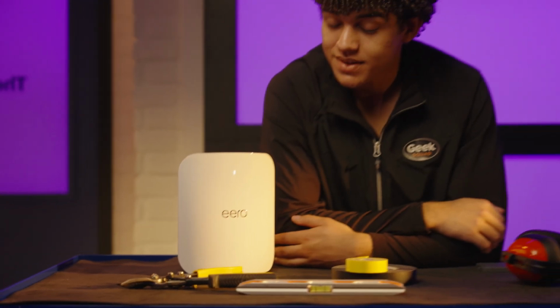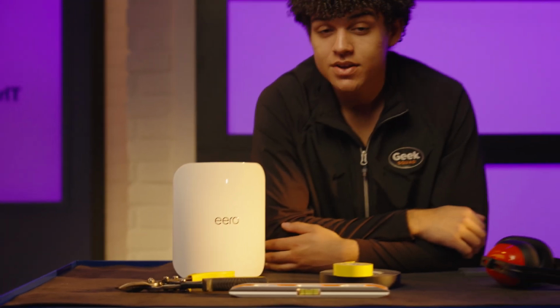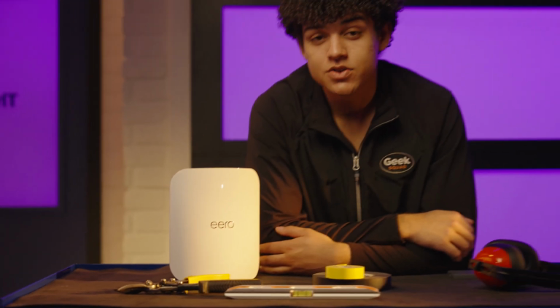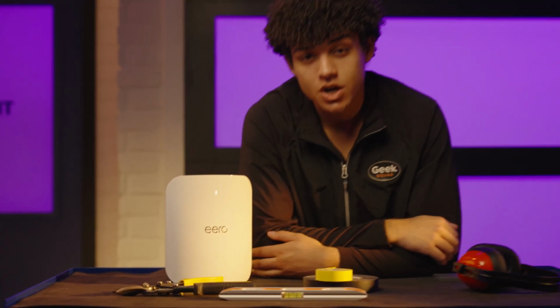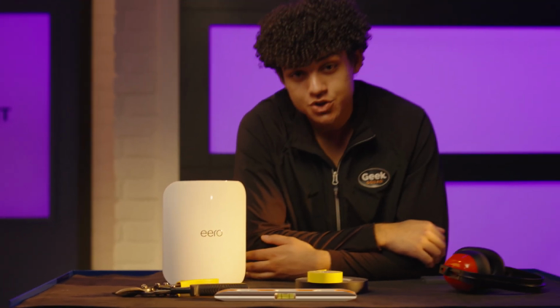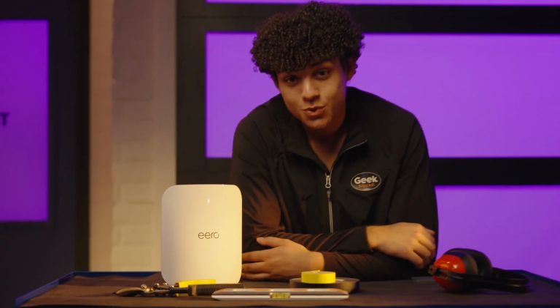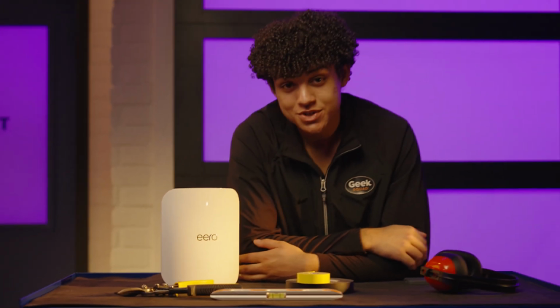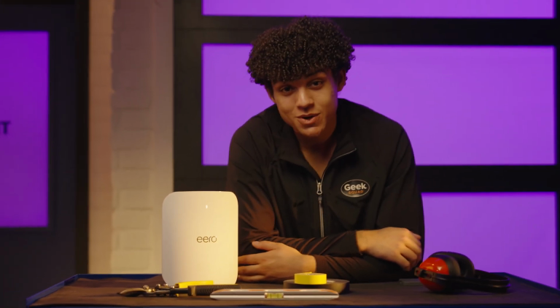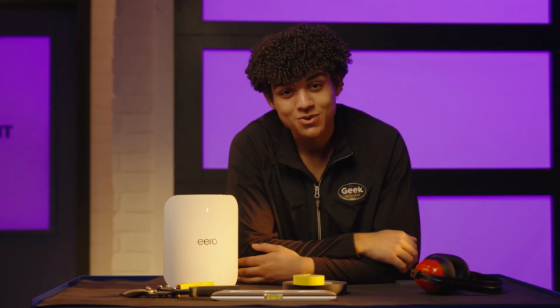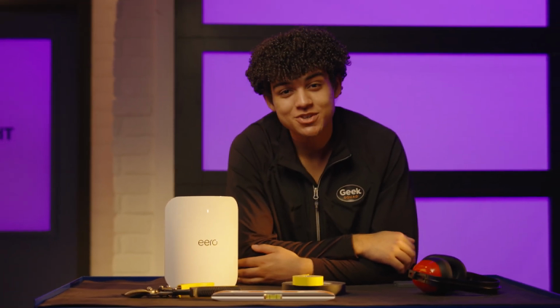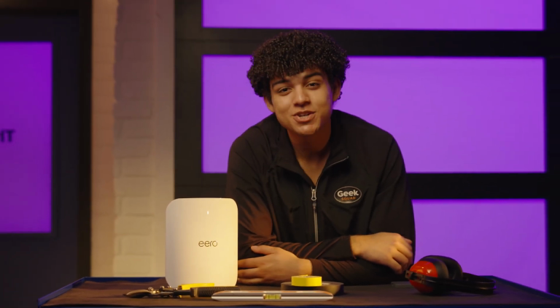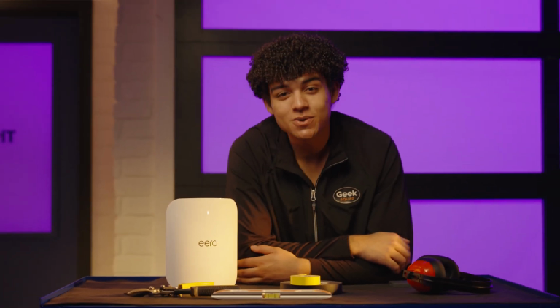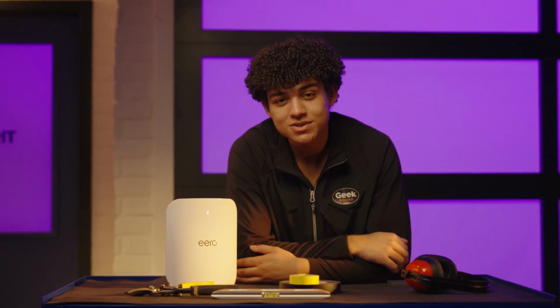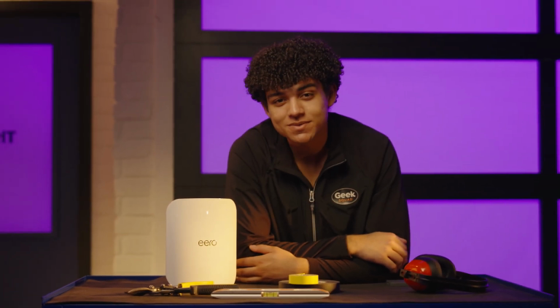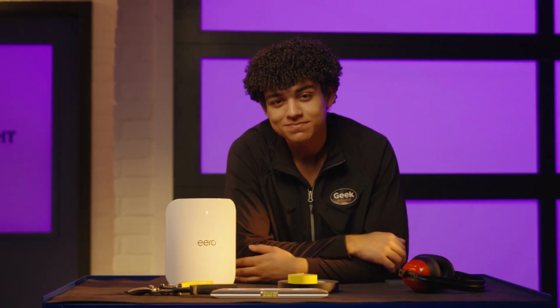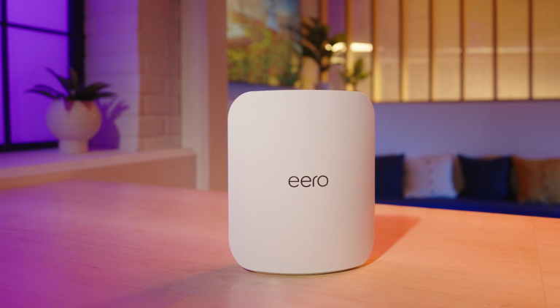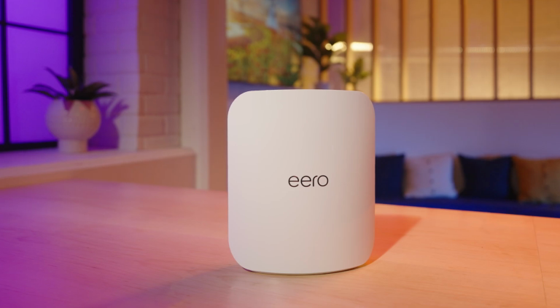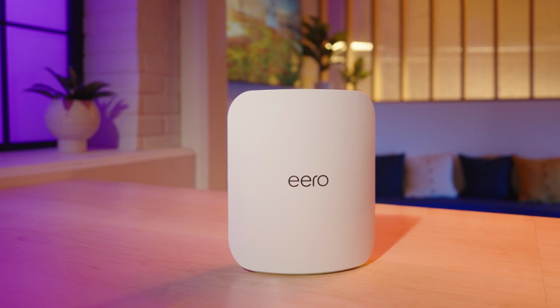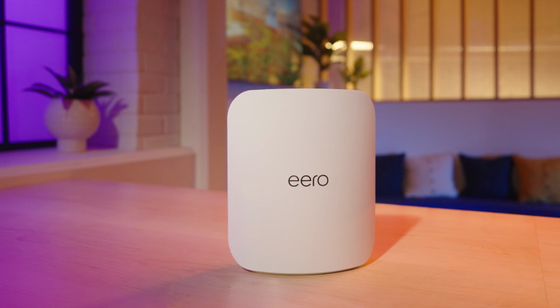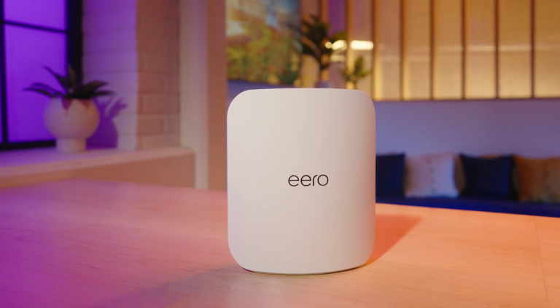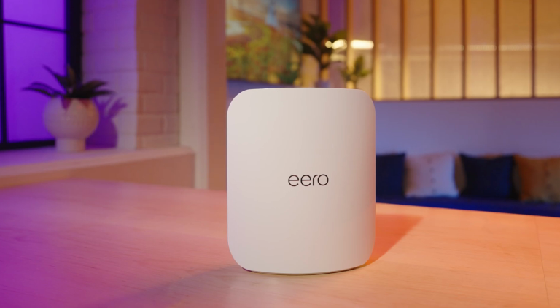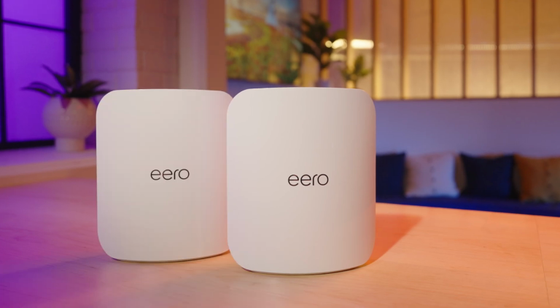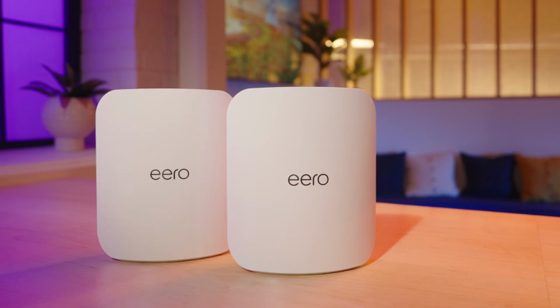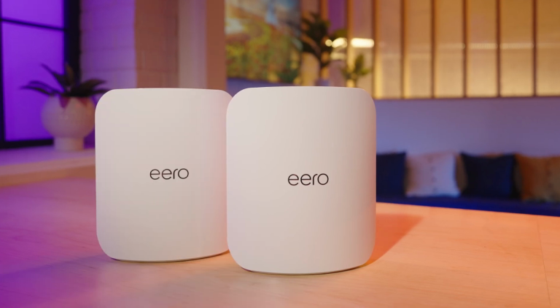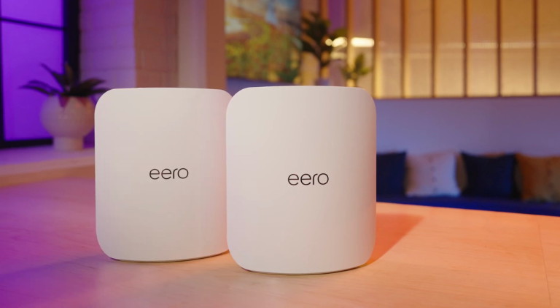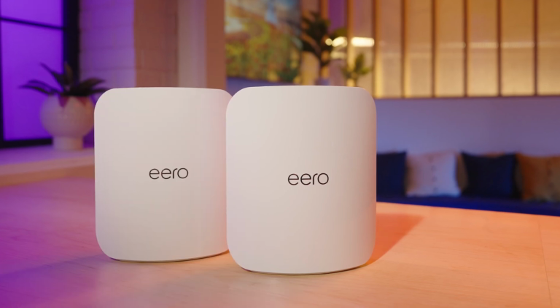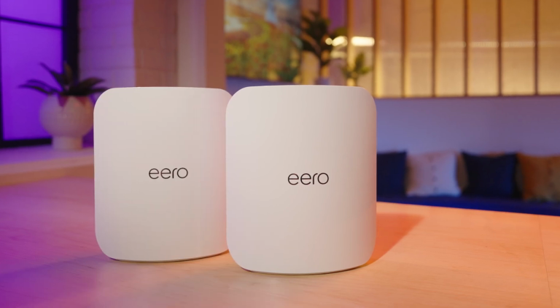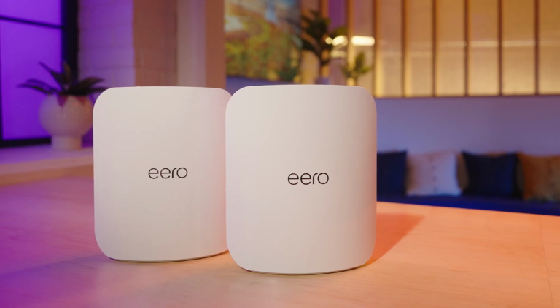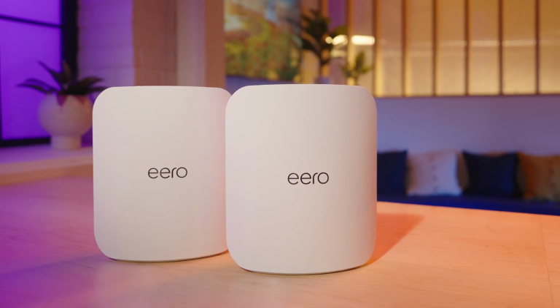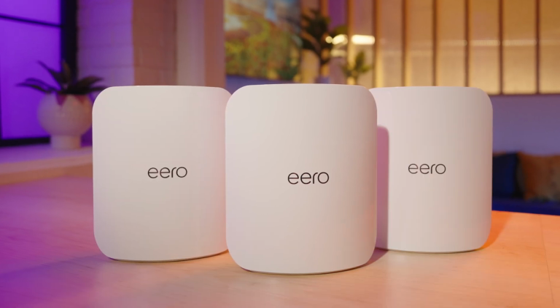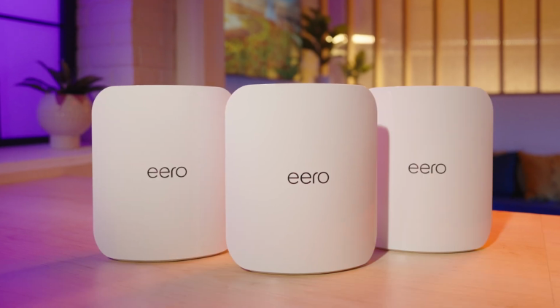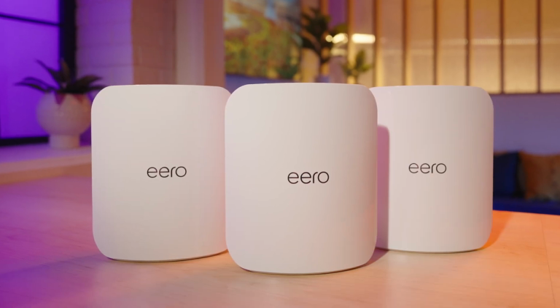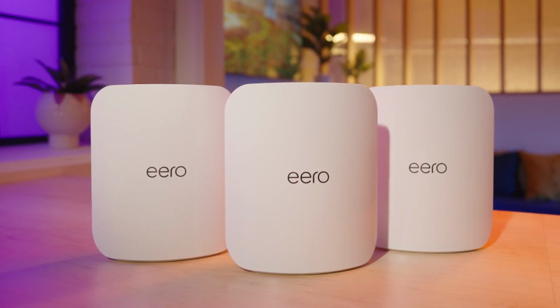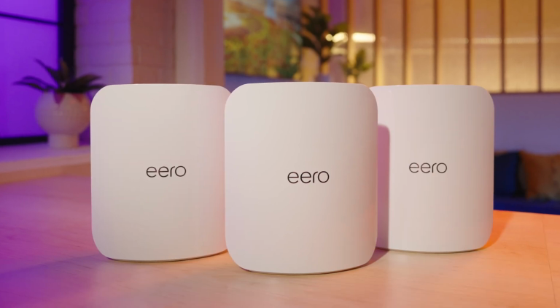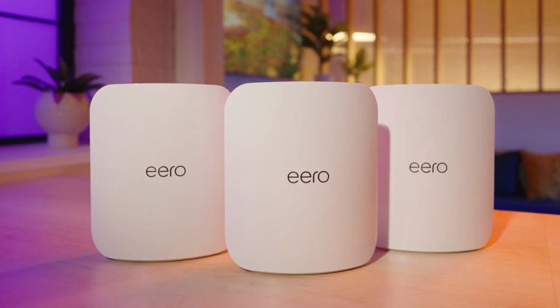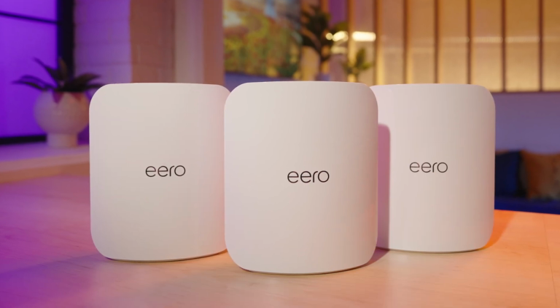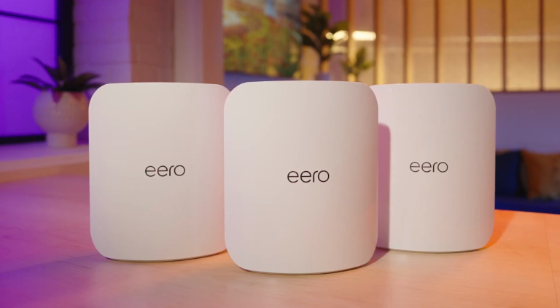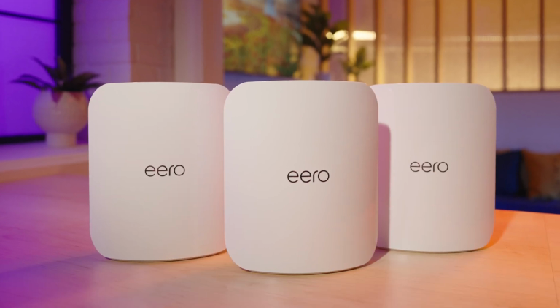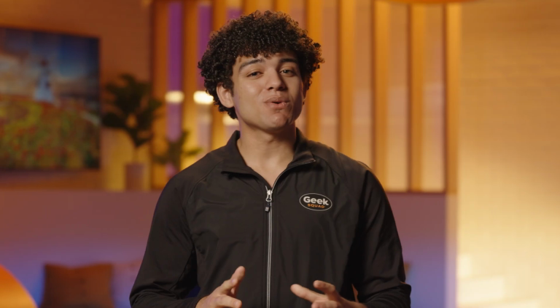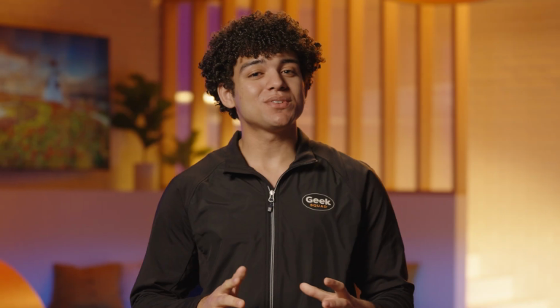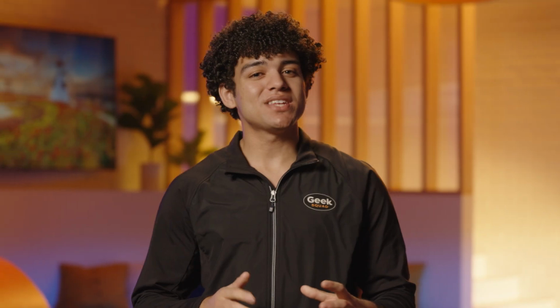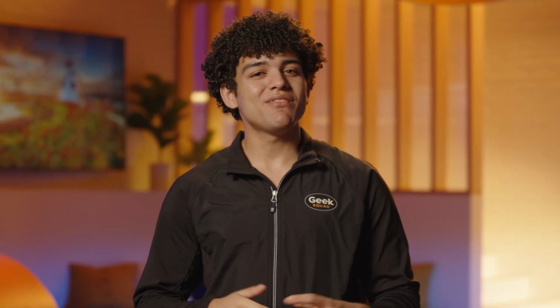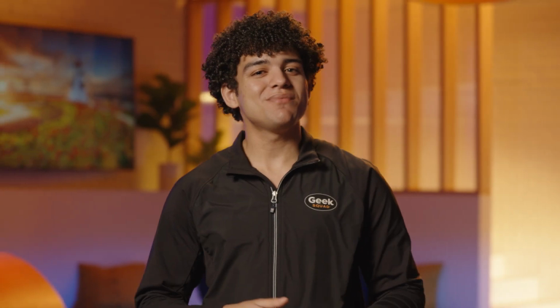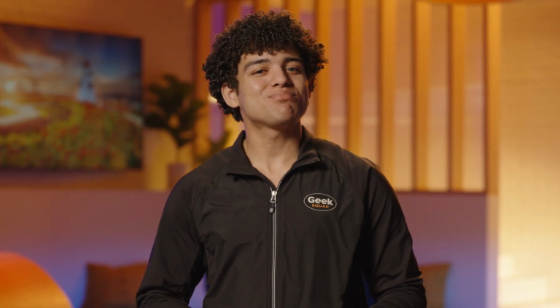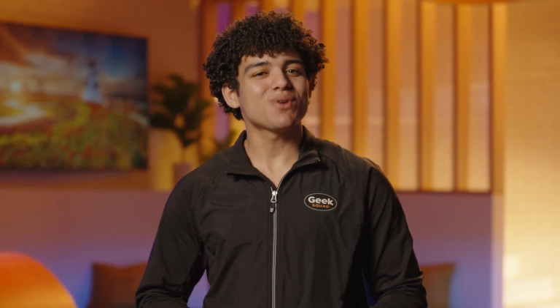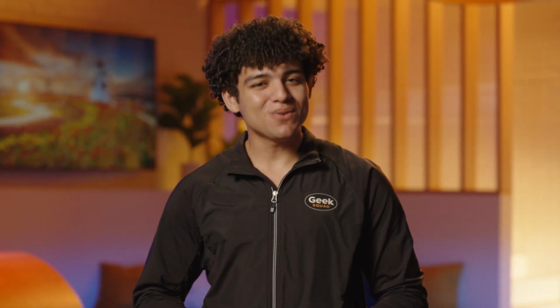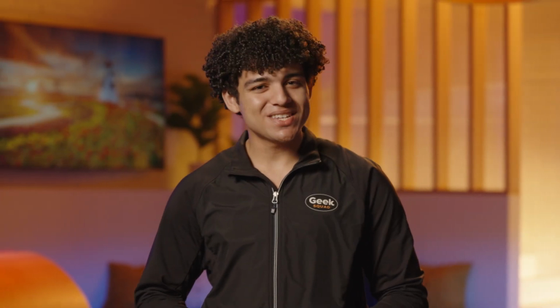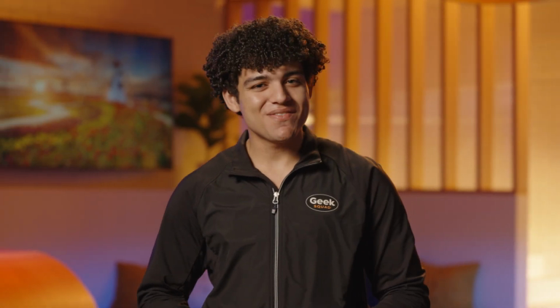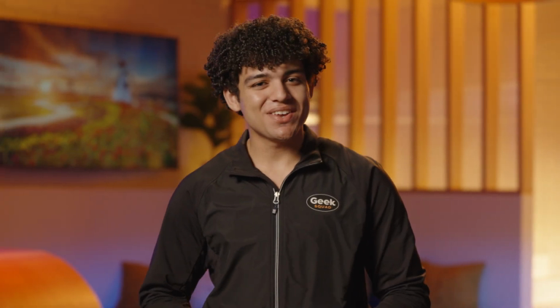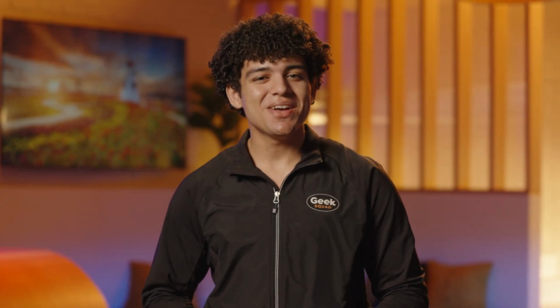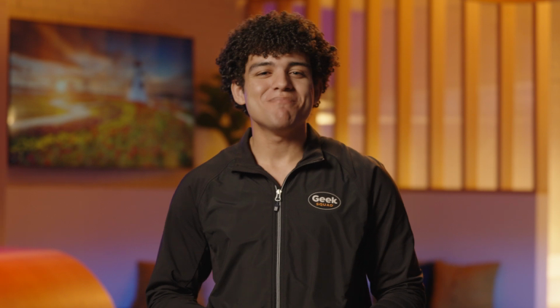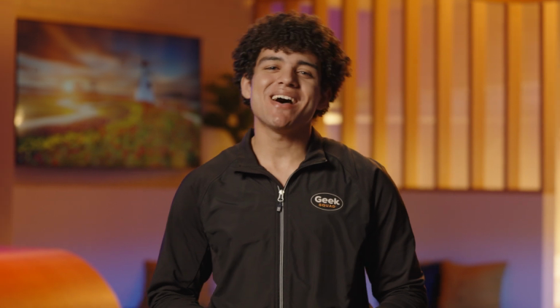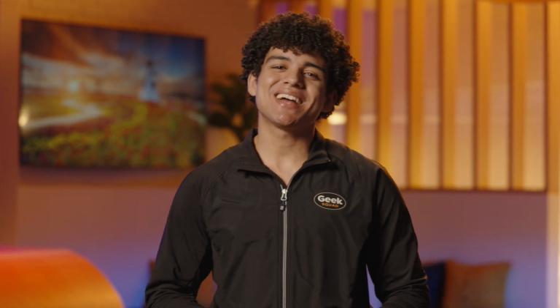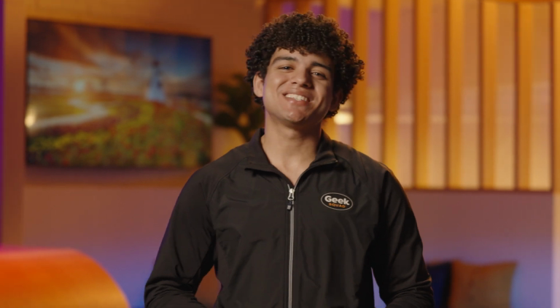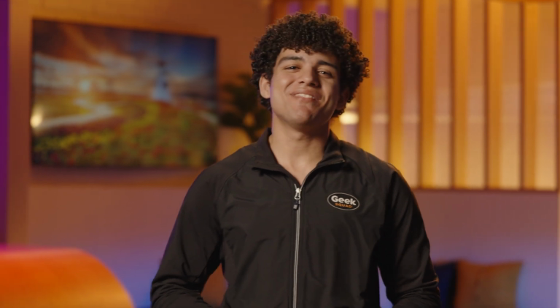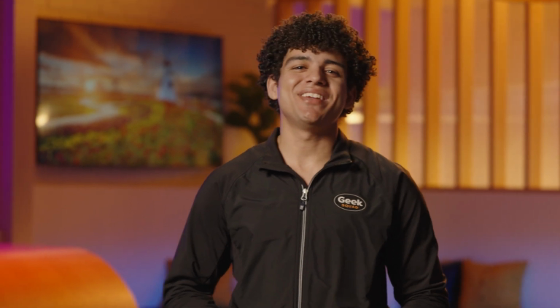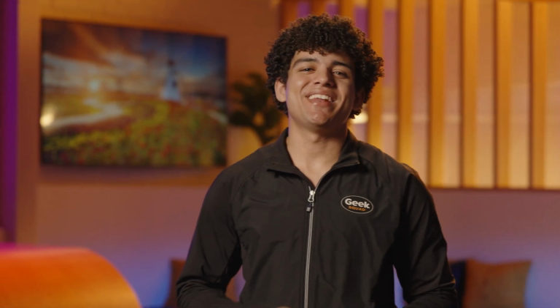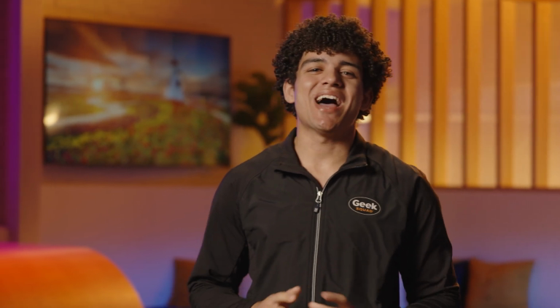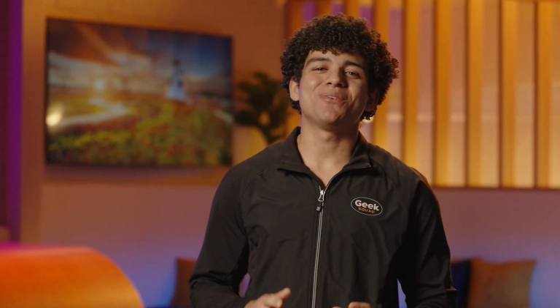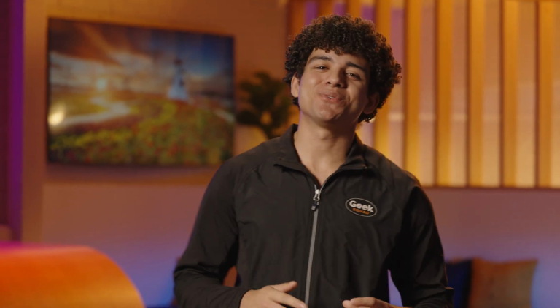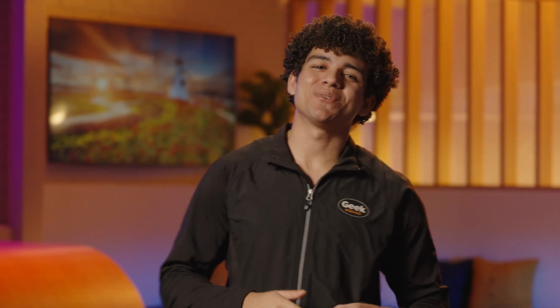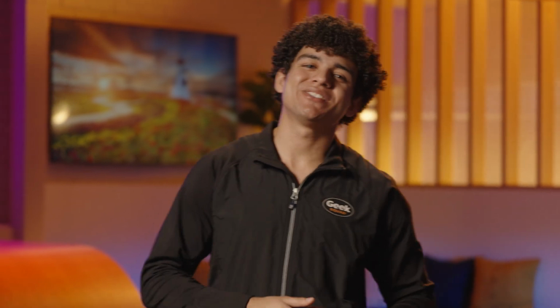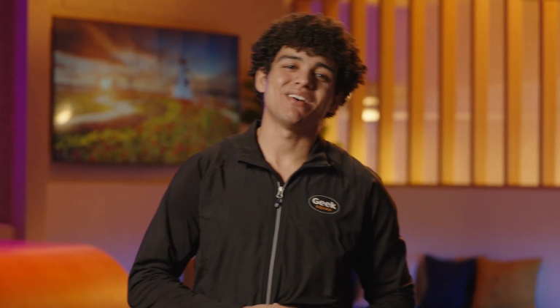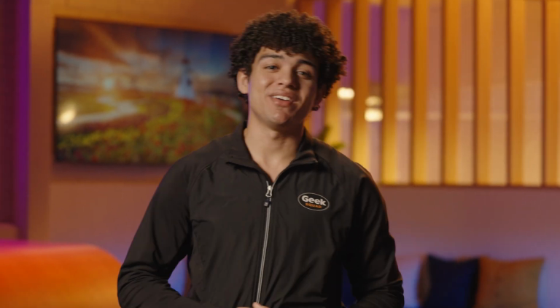Not sure which Eero to choose? Here's a quick breakdown of the new Wi-Fi 7 lineup: Eero 7, Pro 7, Max 7, and Outdoor 7.